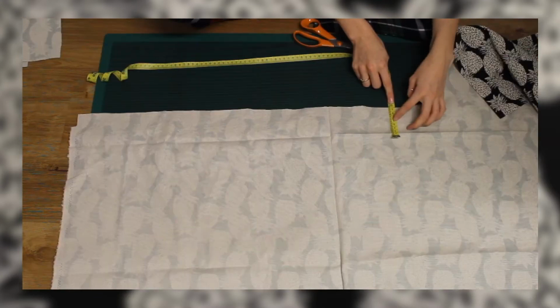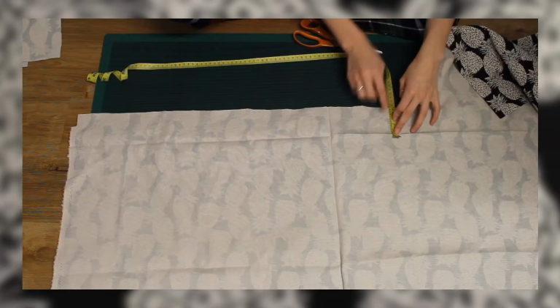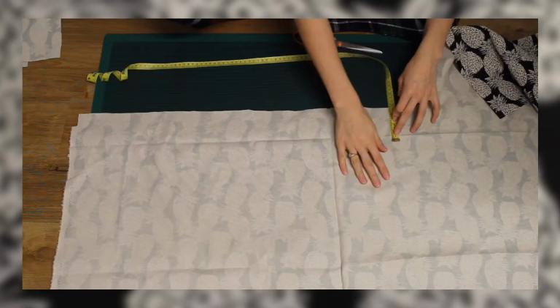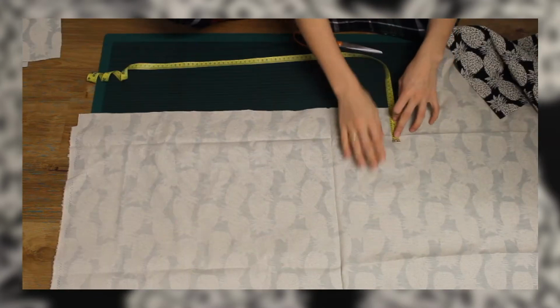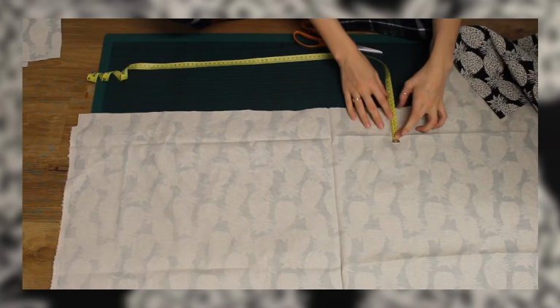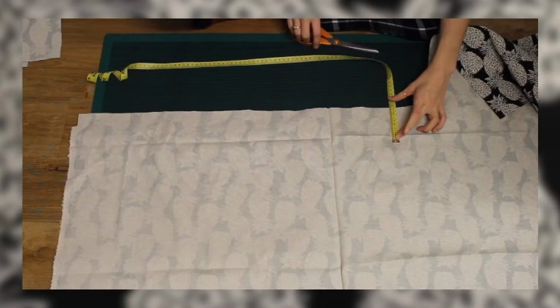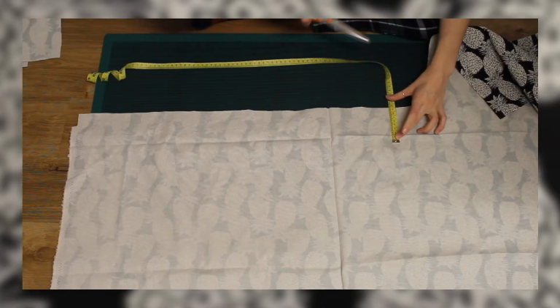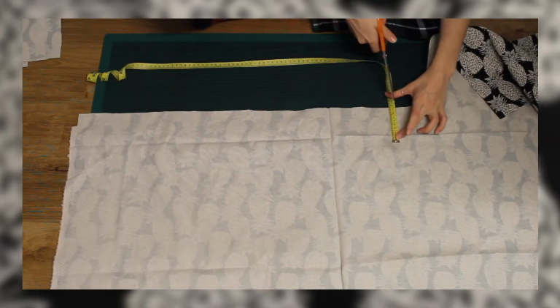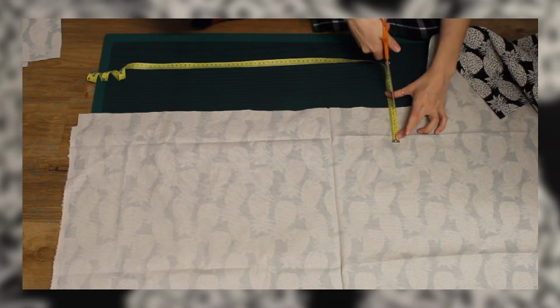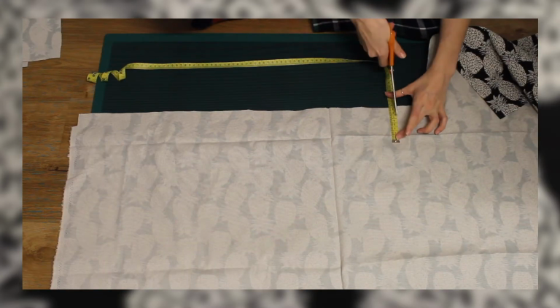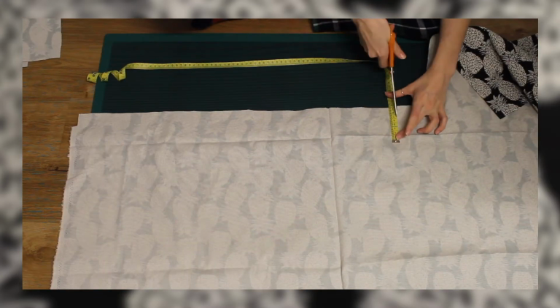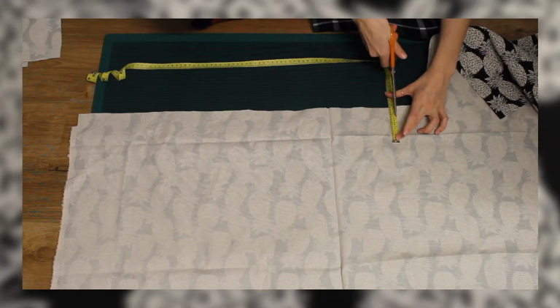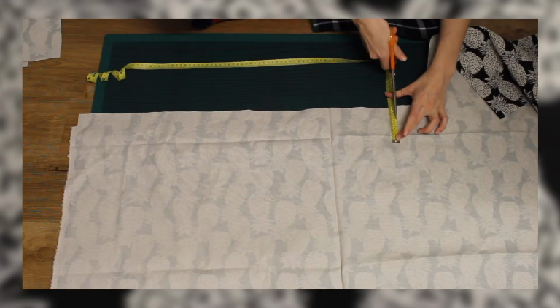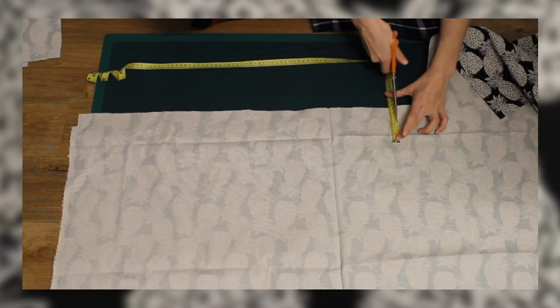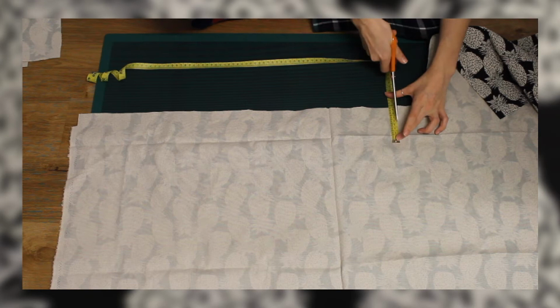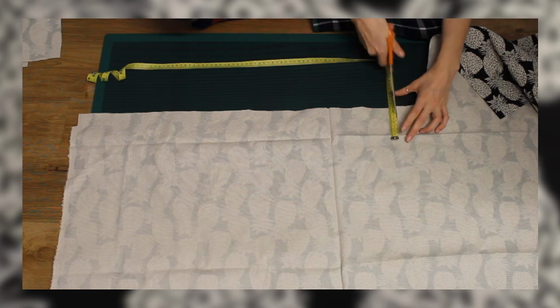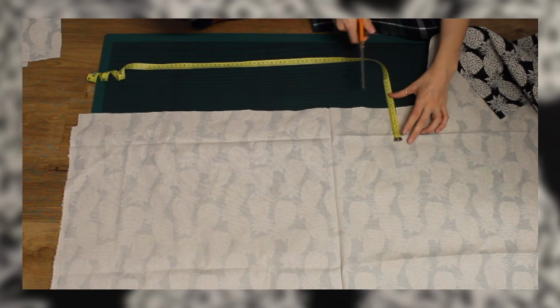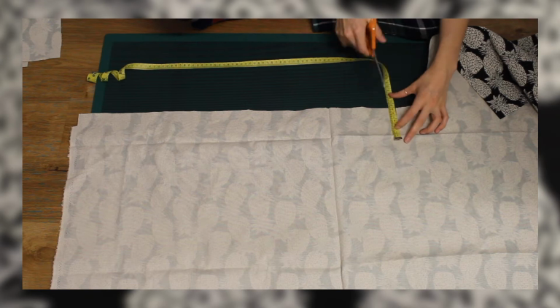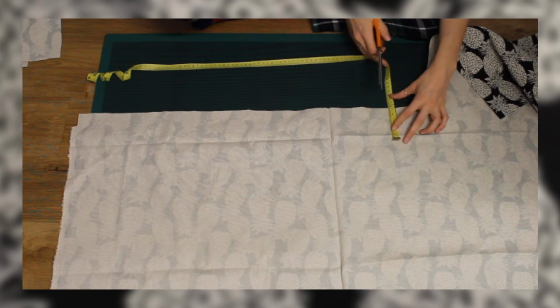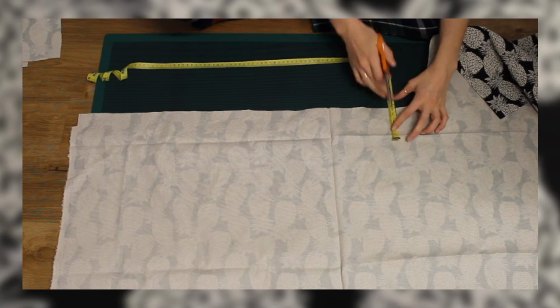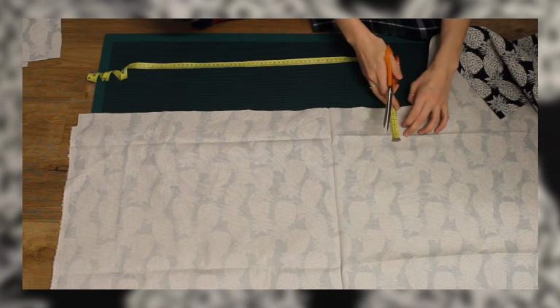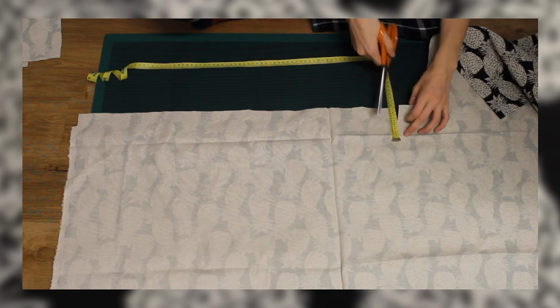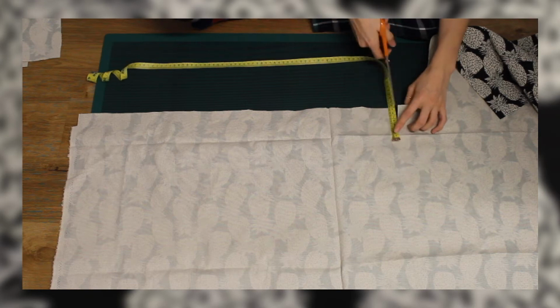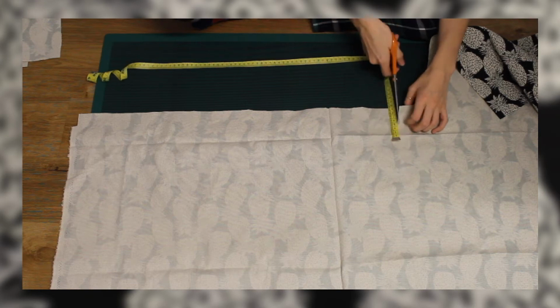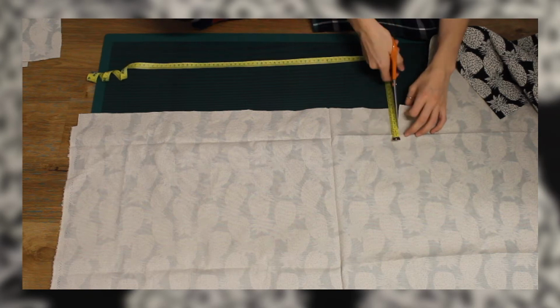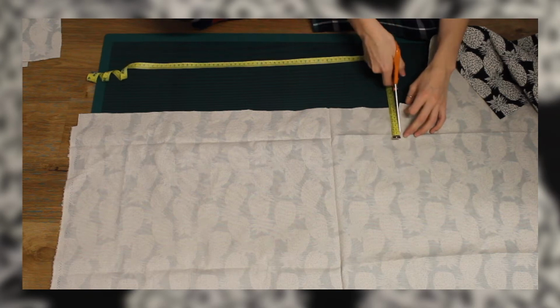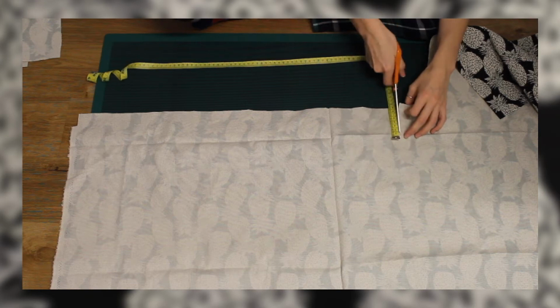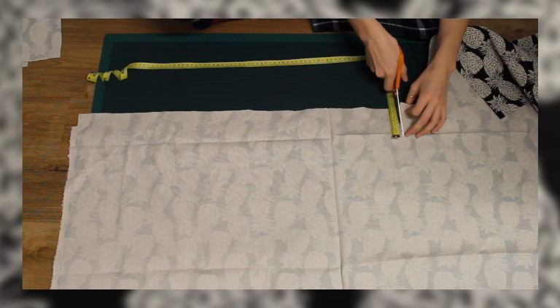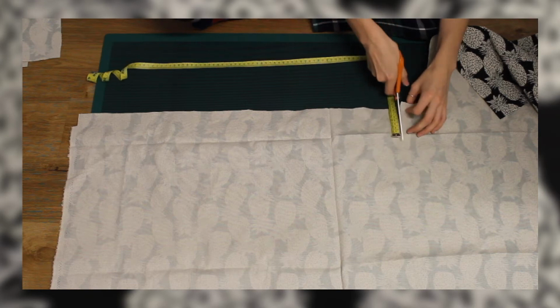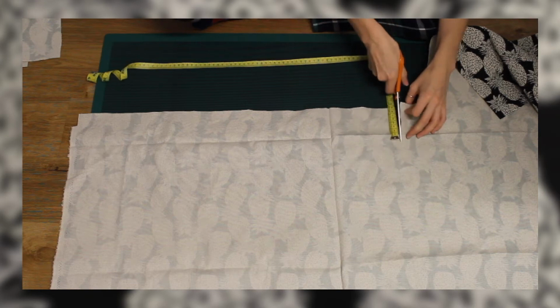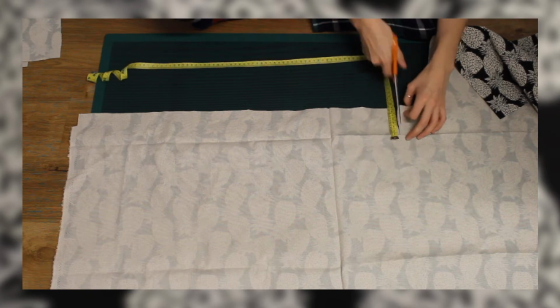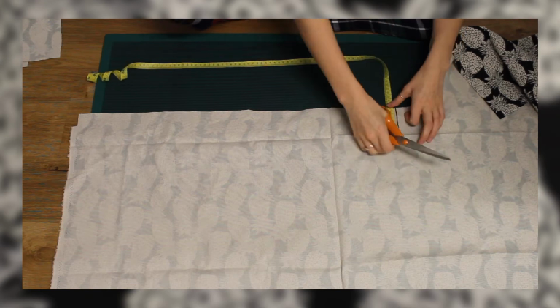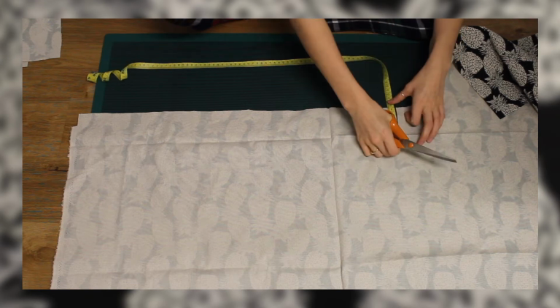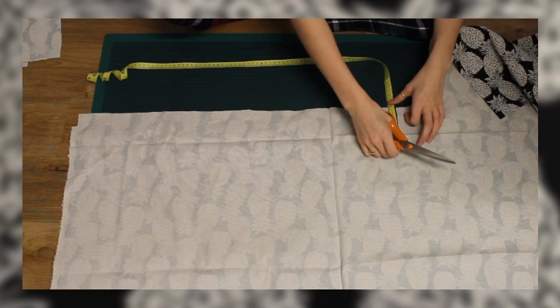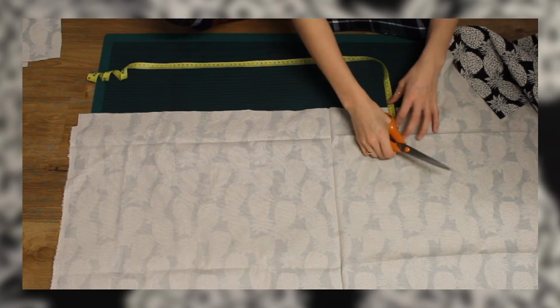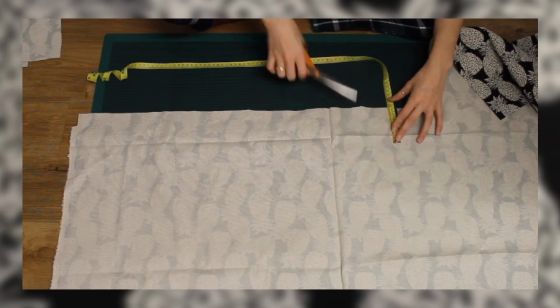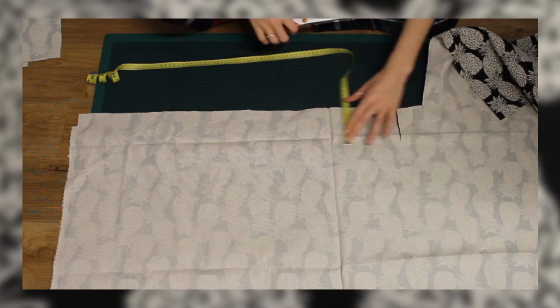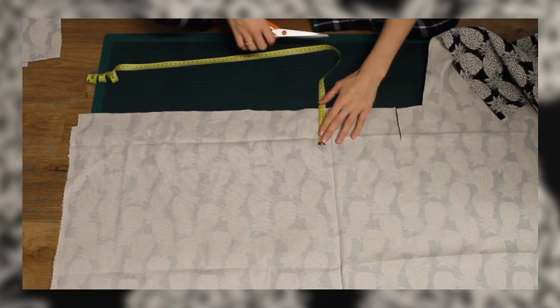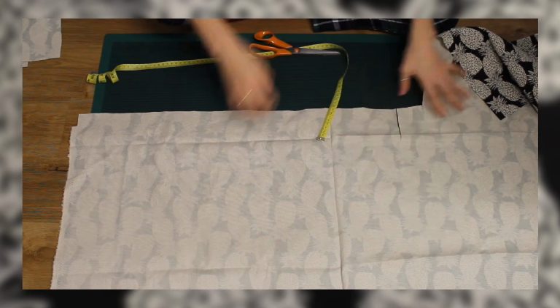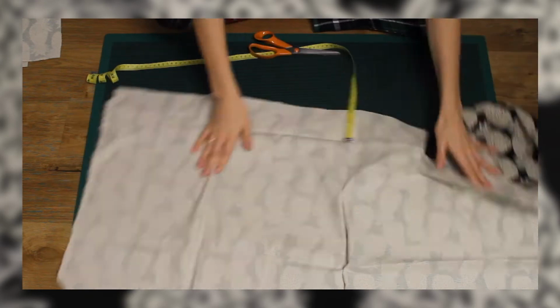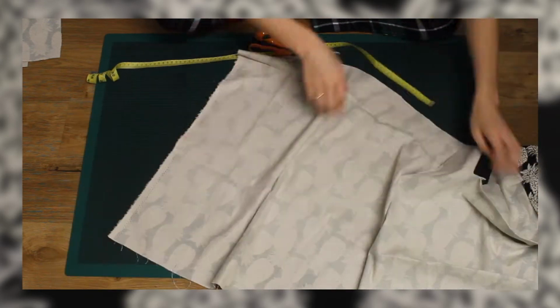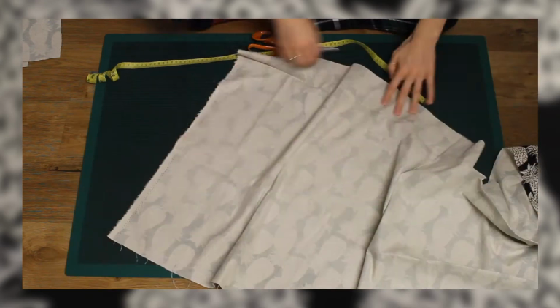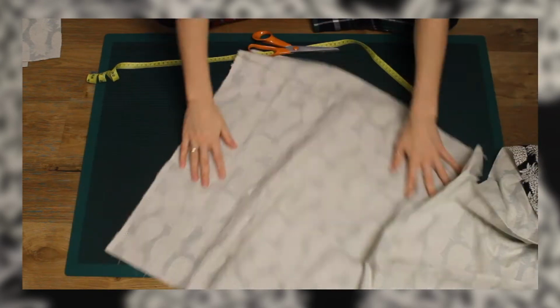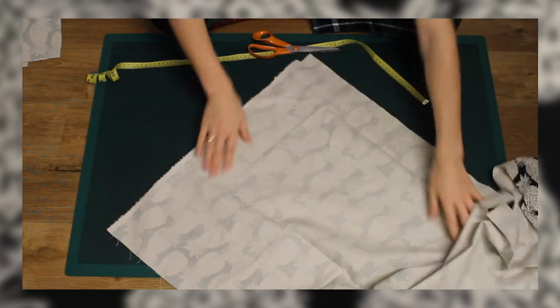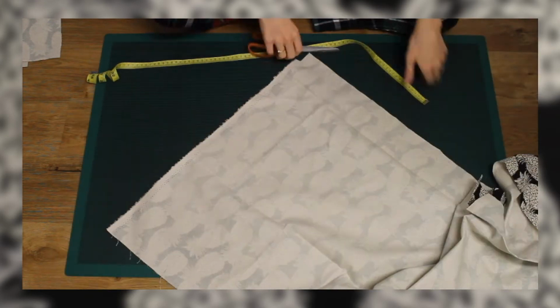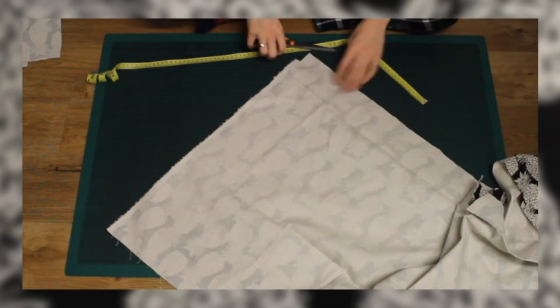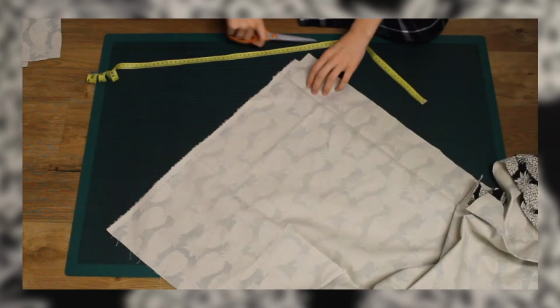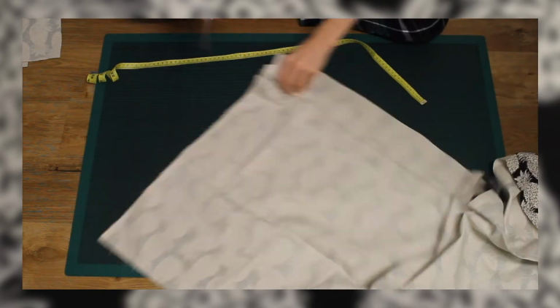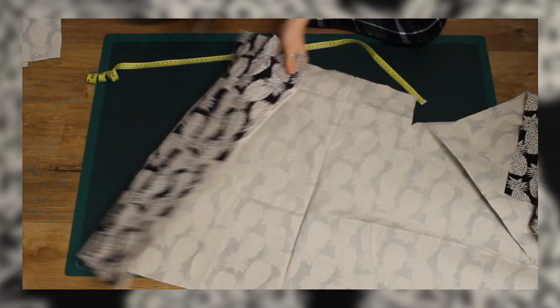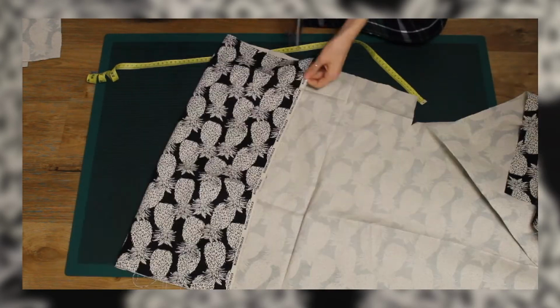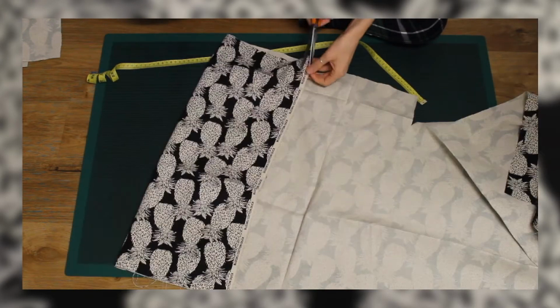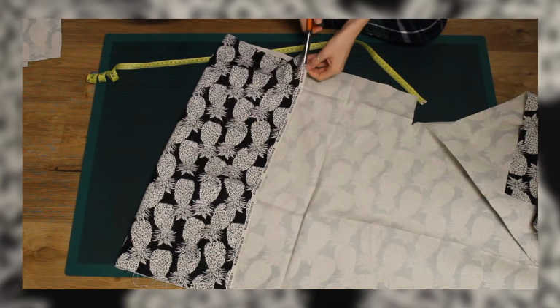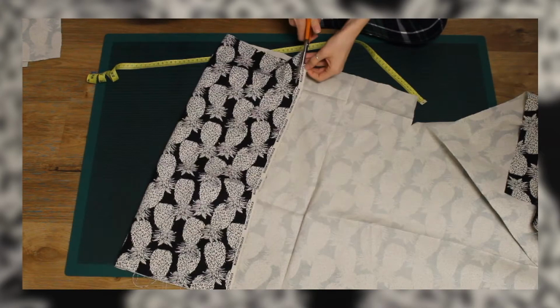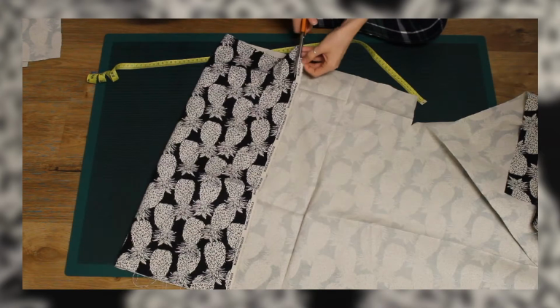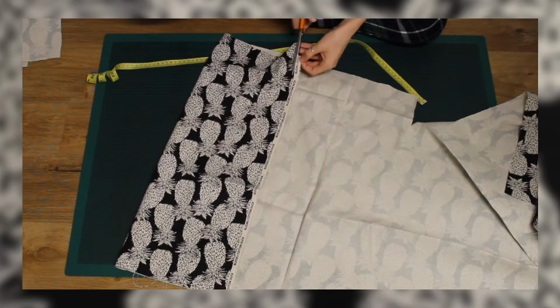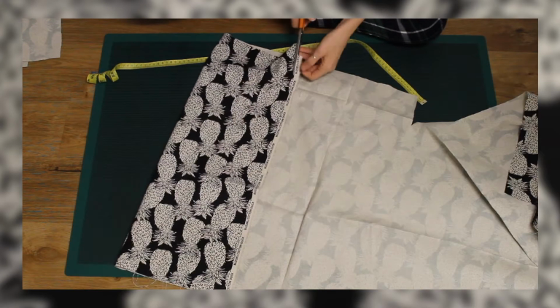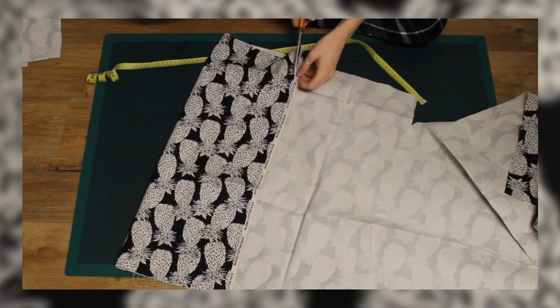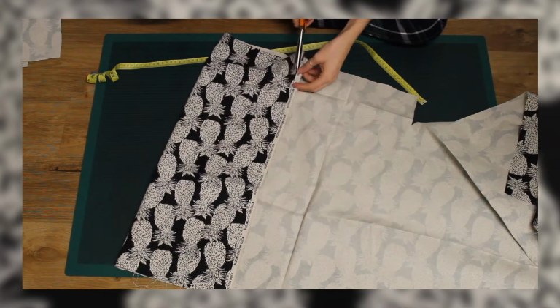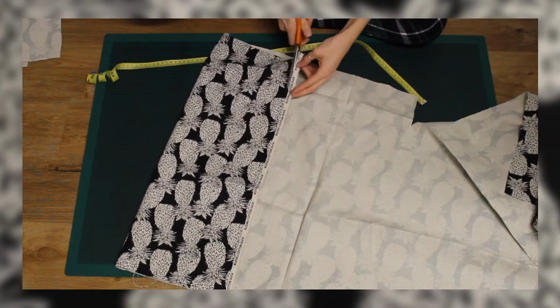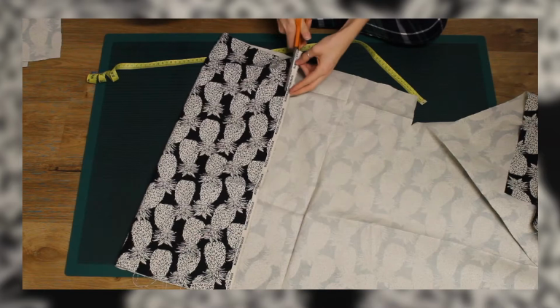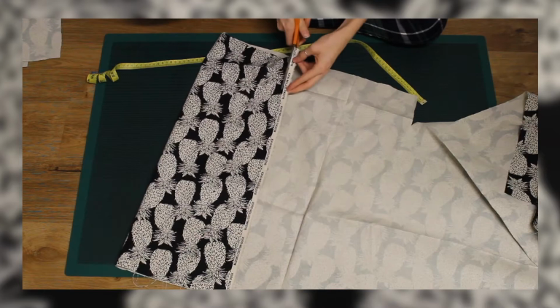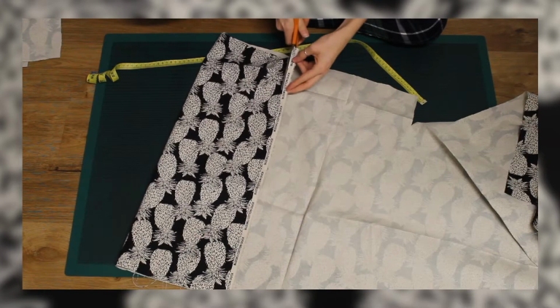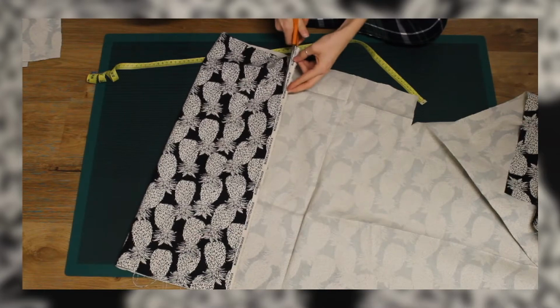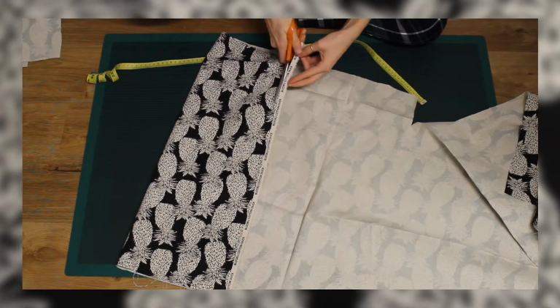I put the two matching fabrics right sides together and sewed a U shape, leaving one of the sides open.